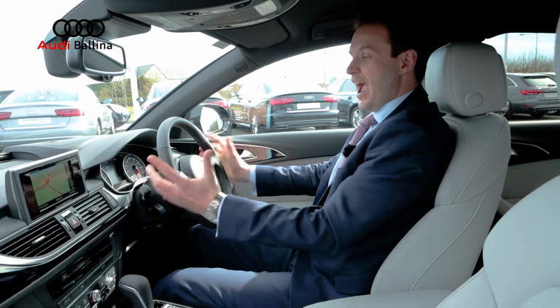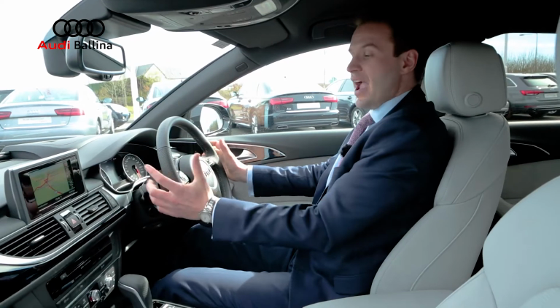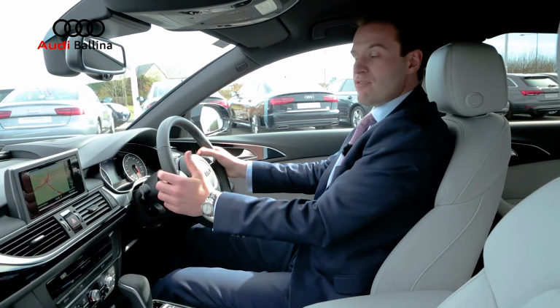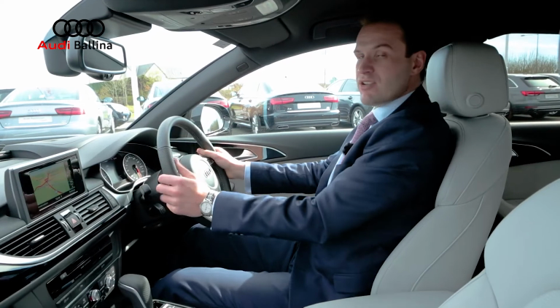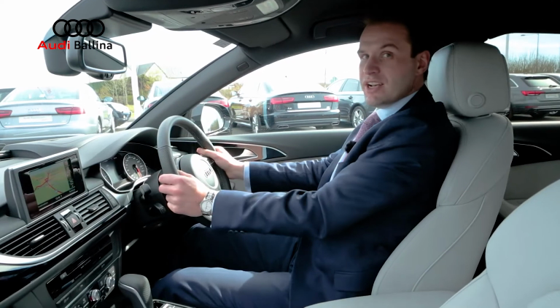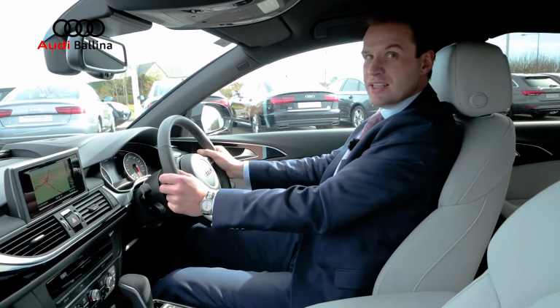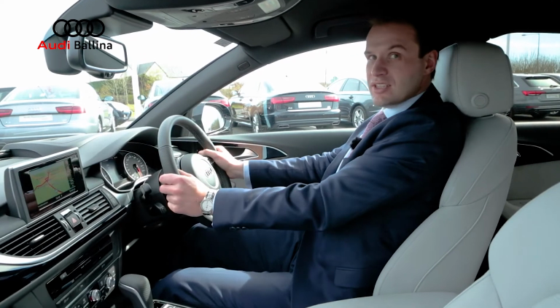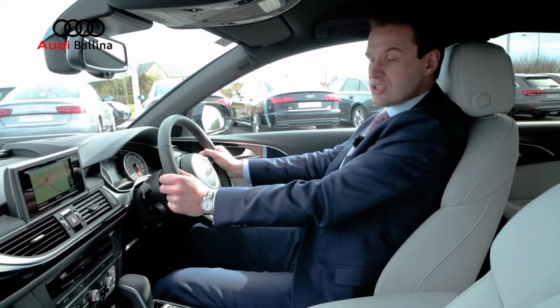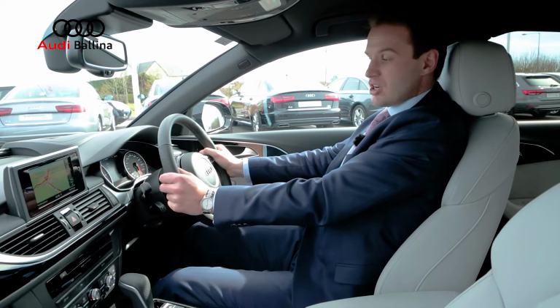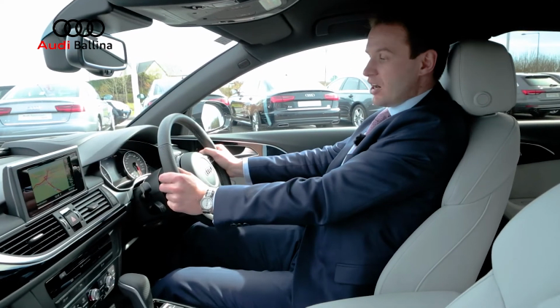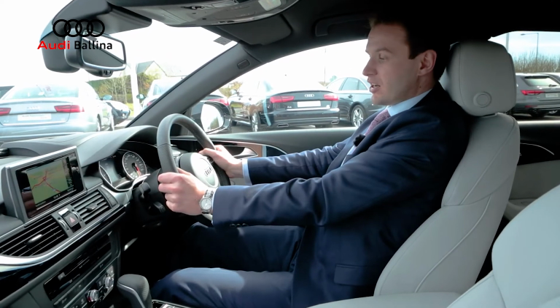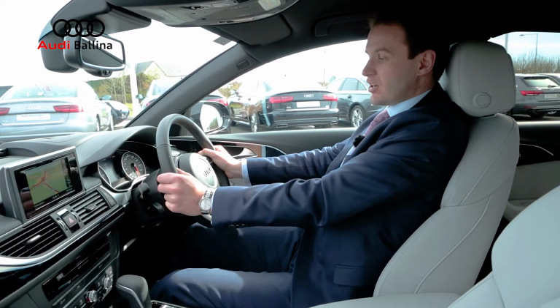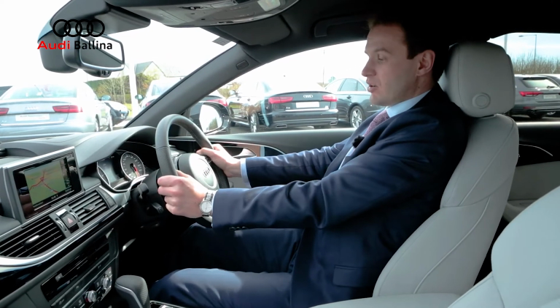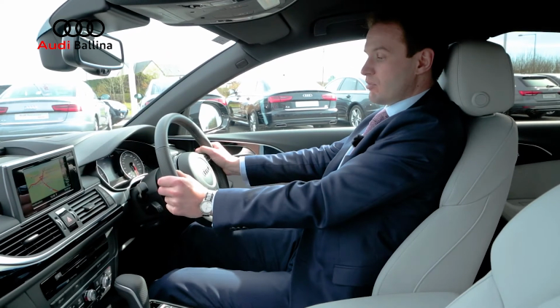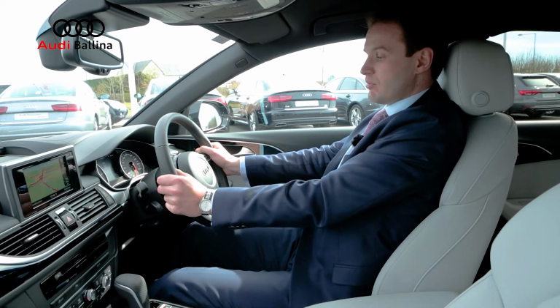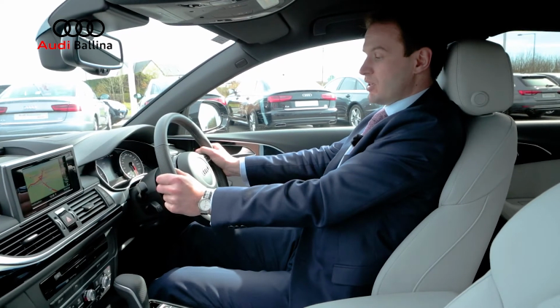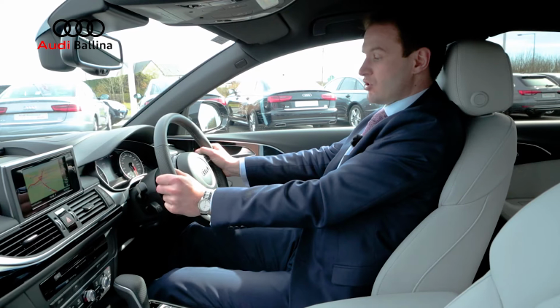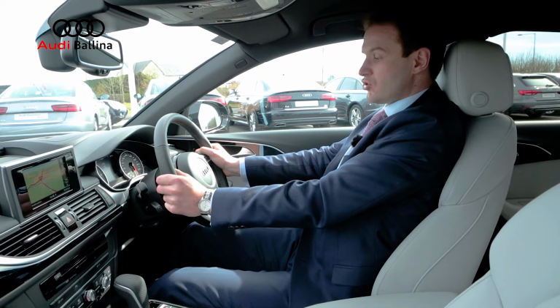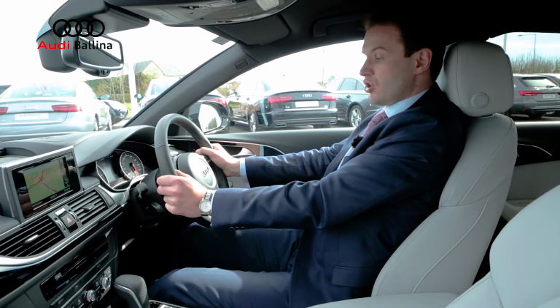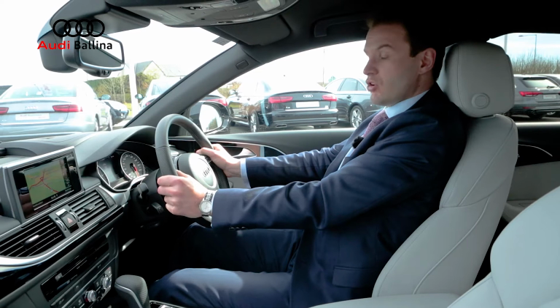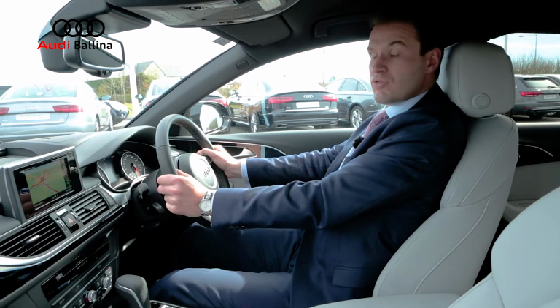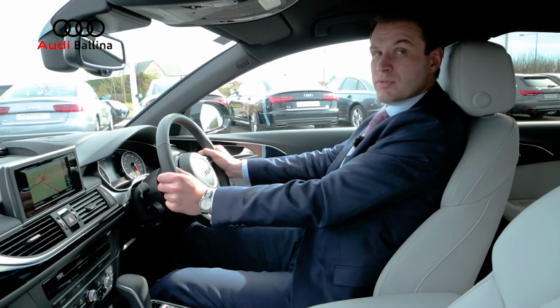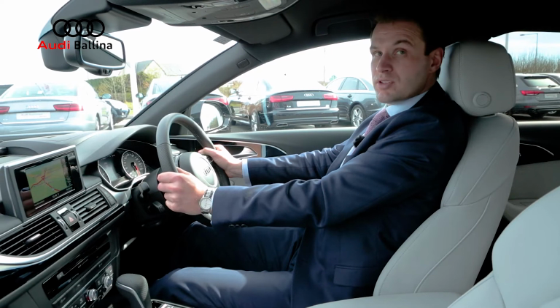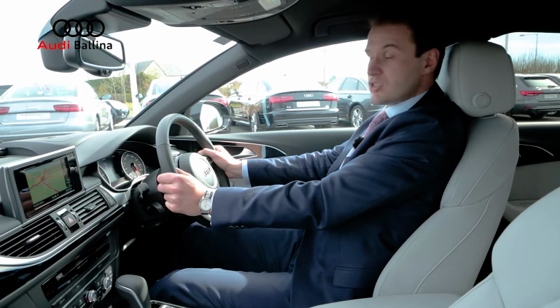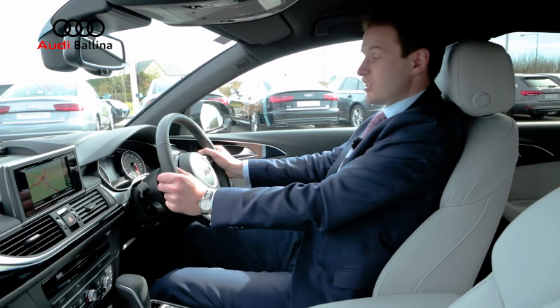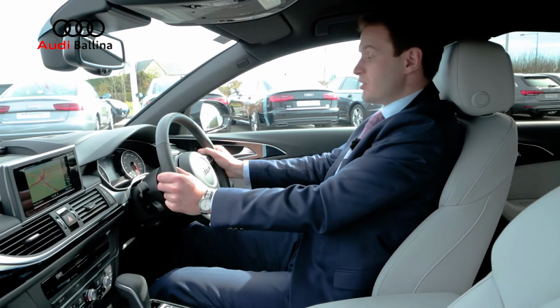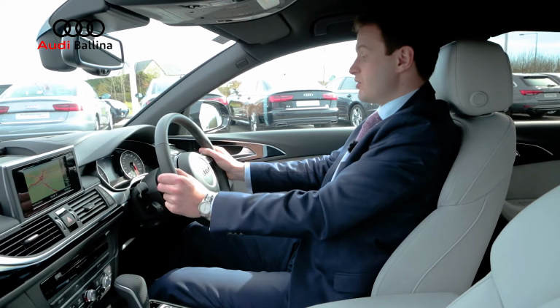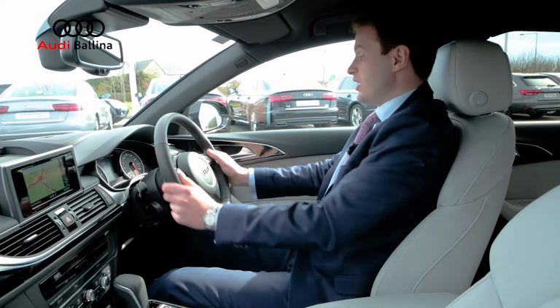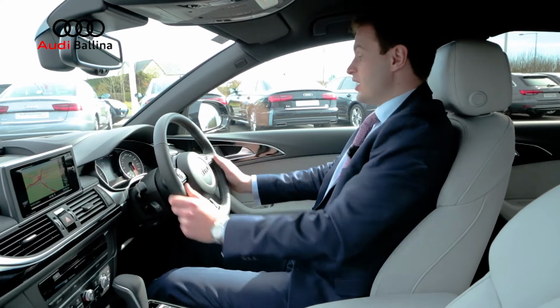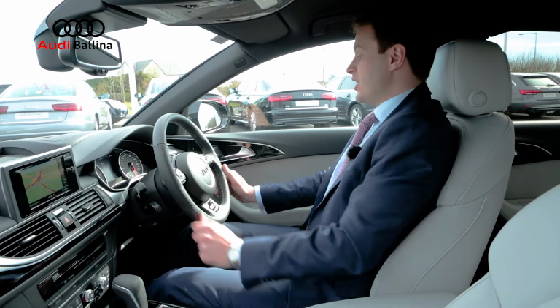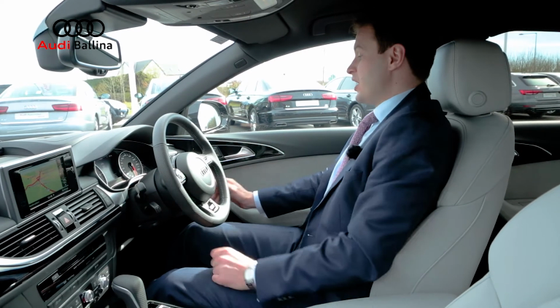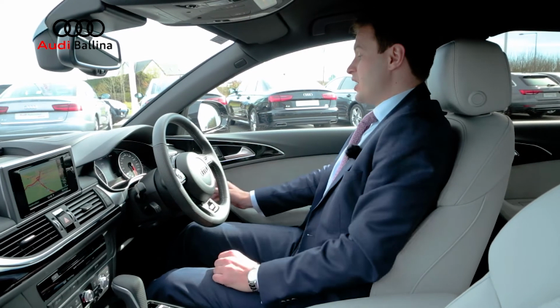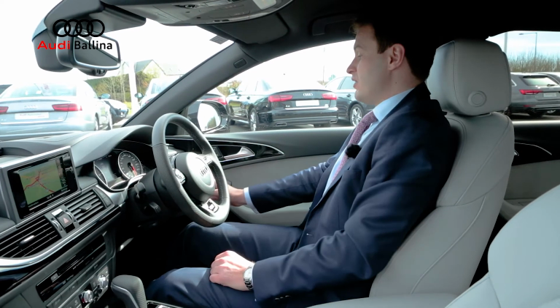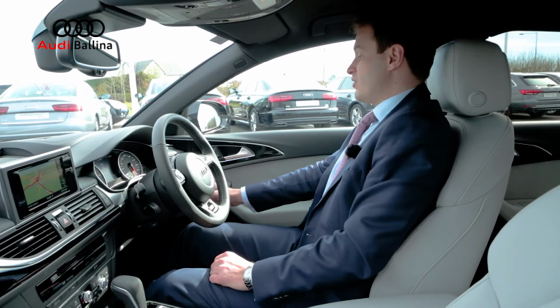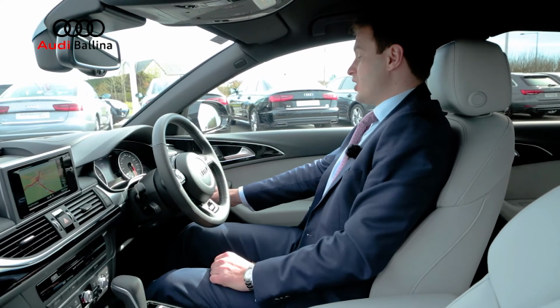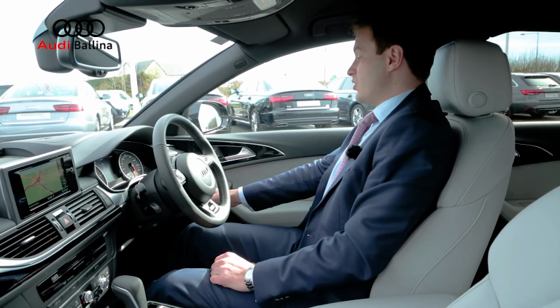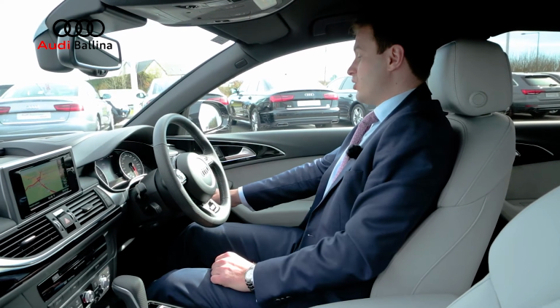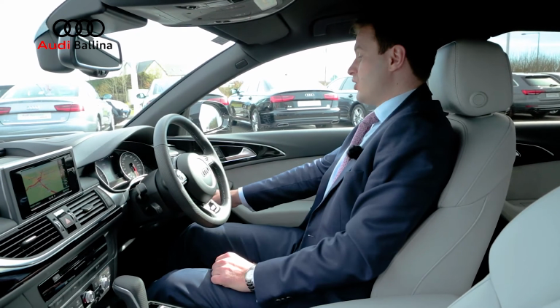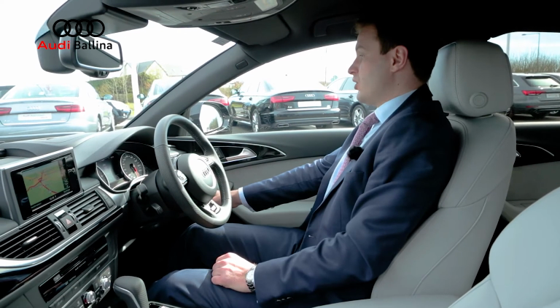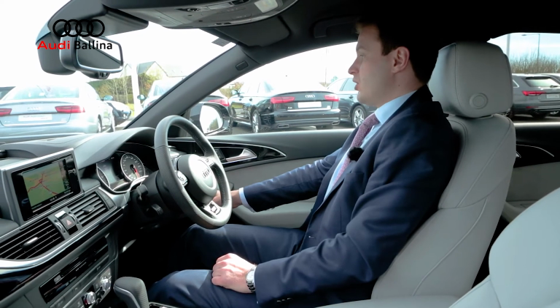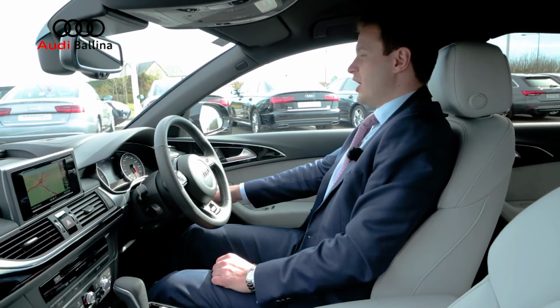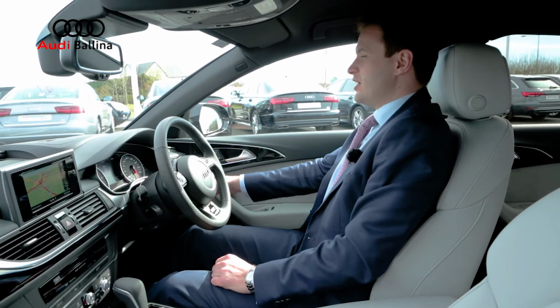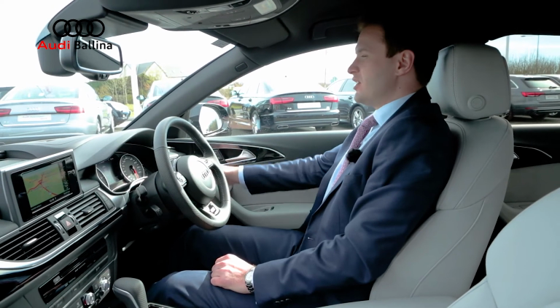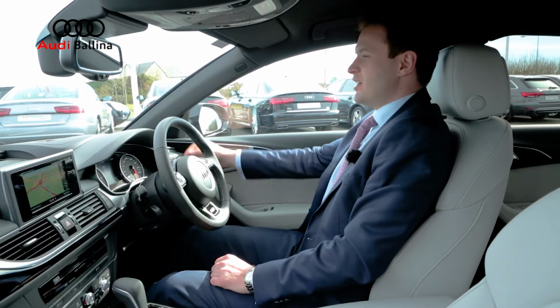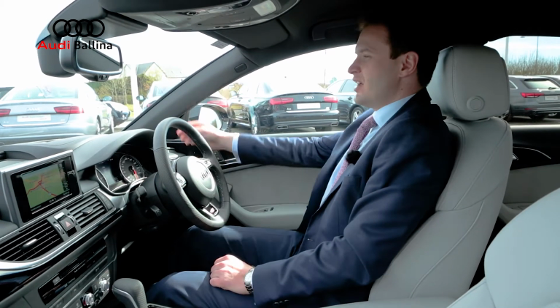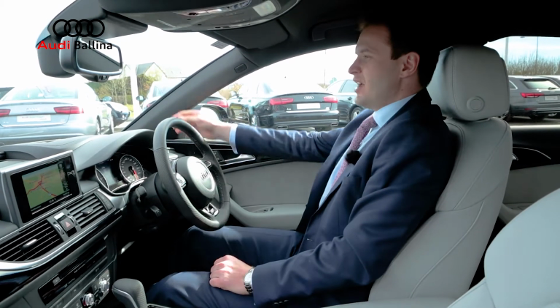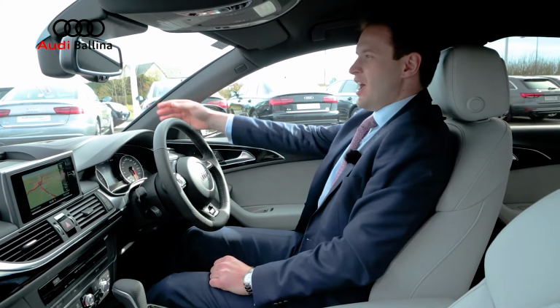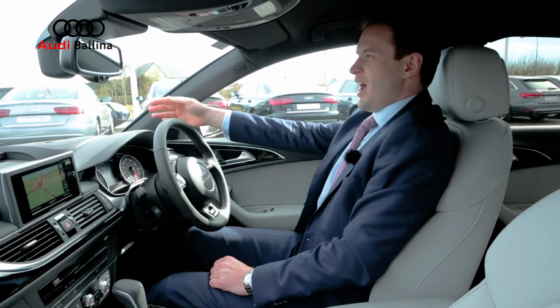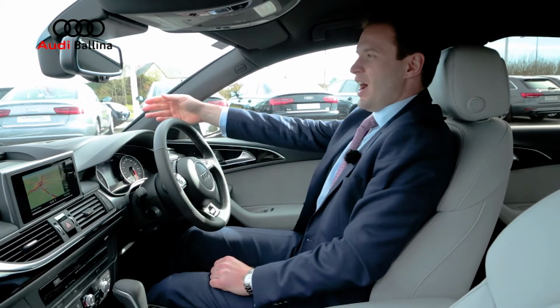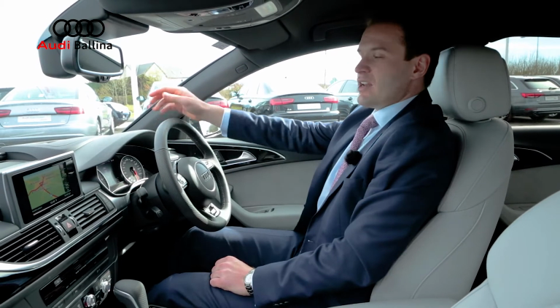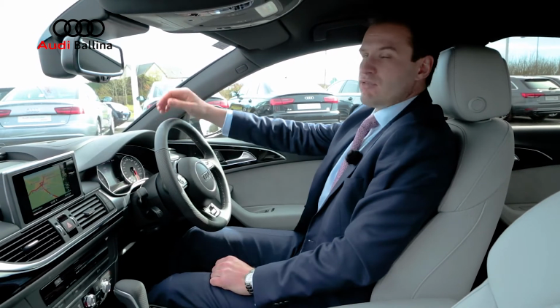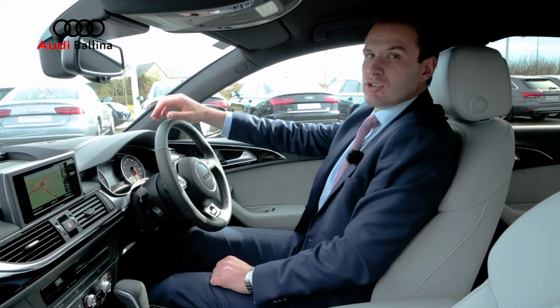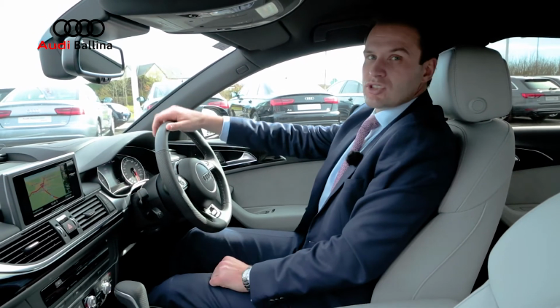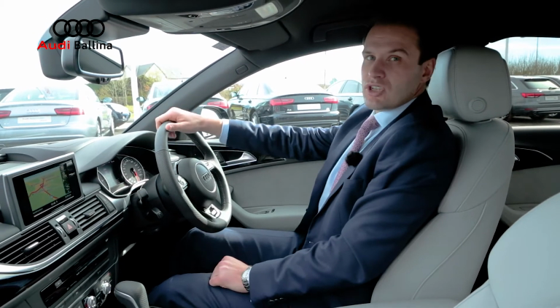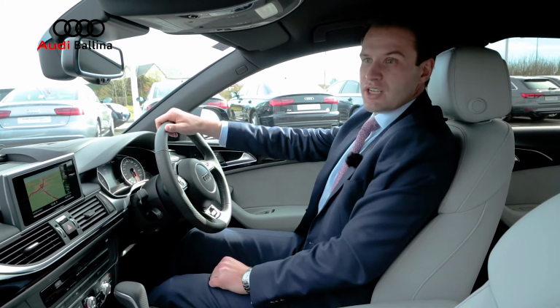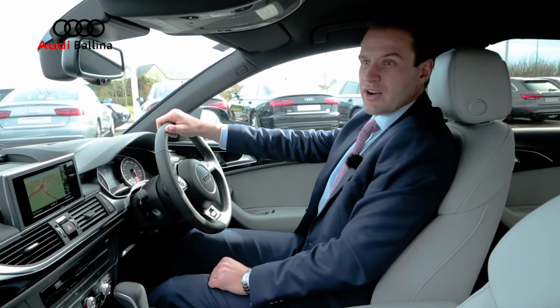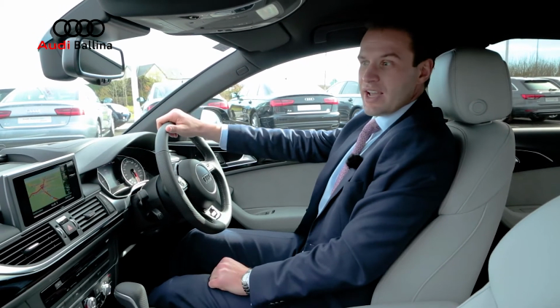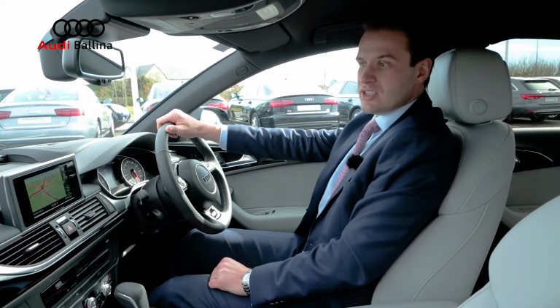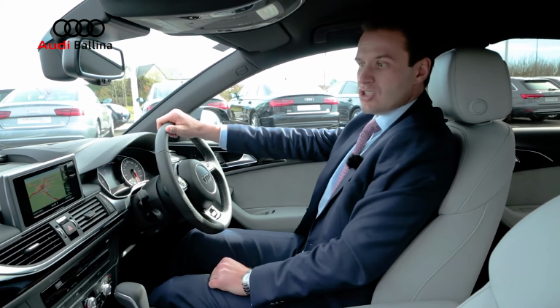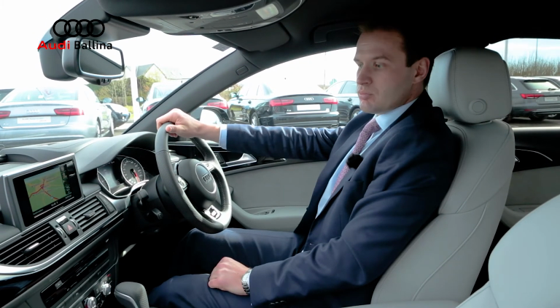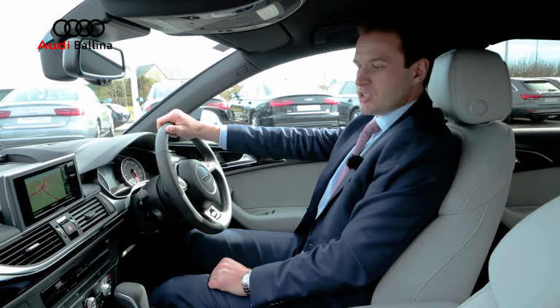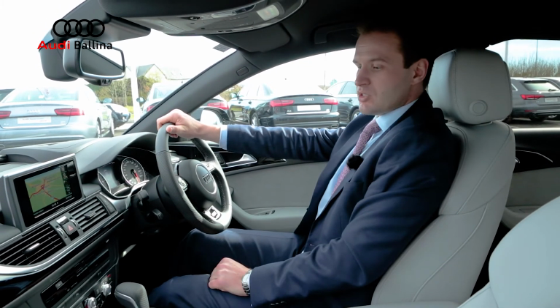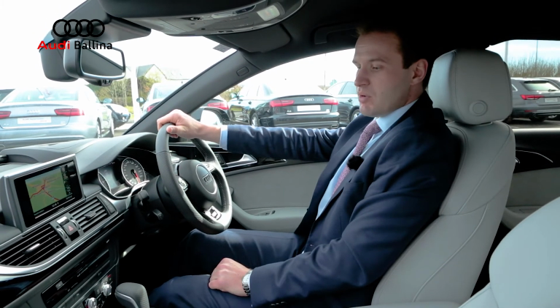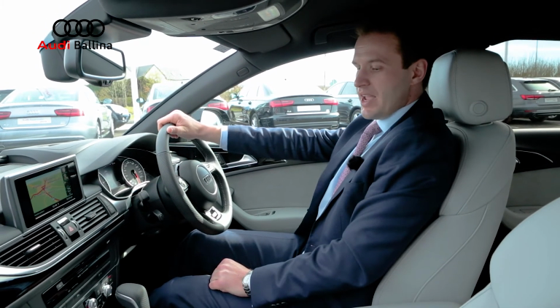It's also got an S-line multi-functional sport steering wheel. Everything in this car can be controlled from the steering wheel. You've got your auto lighting and you've also got your heads up display.